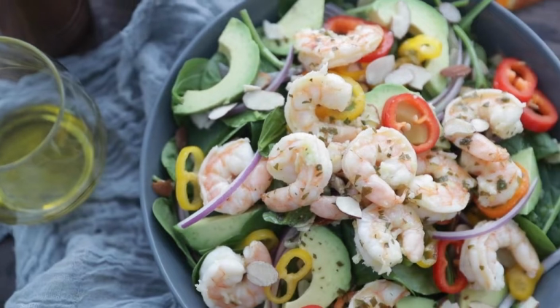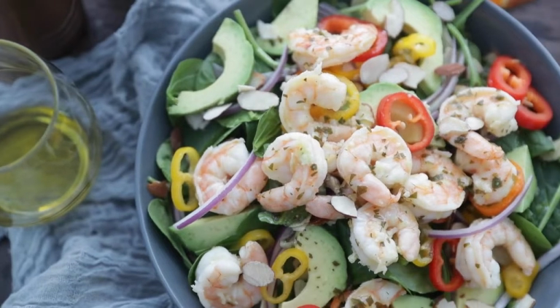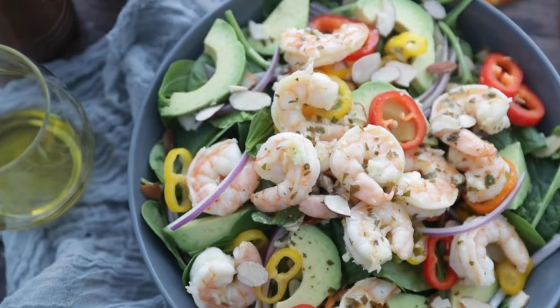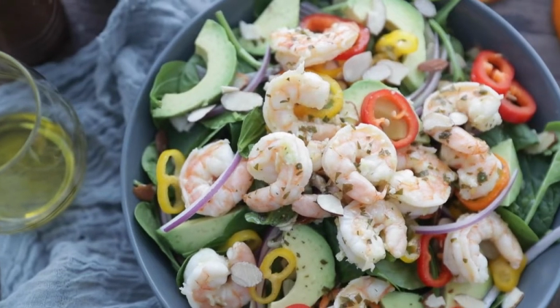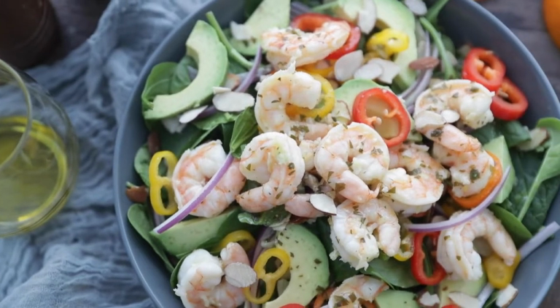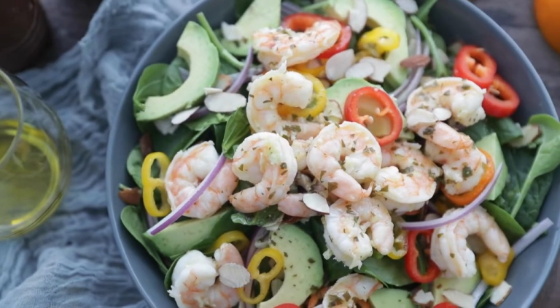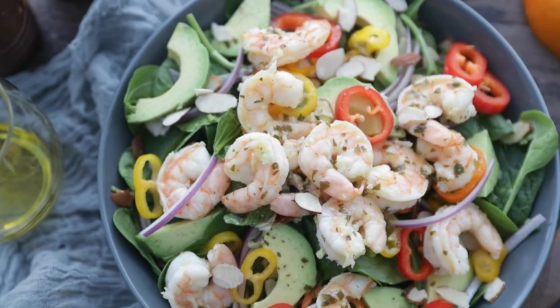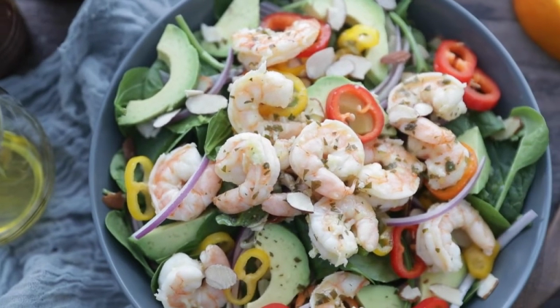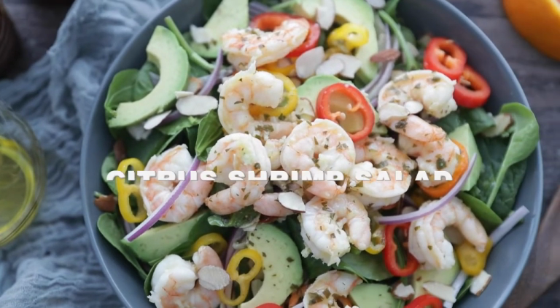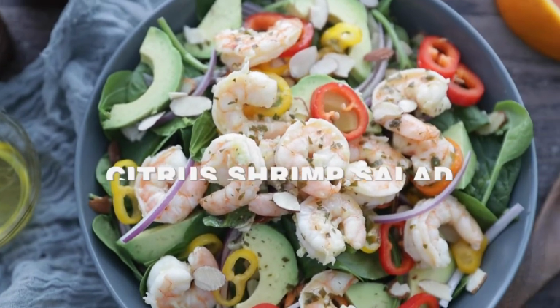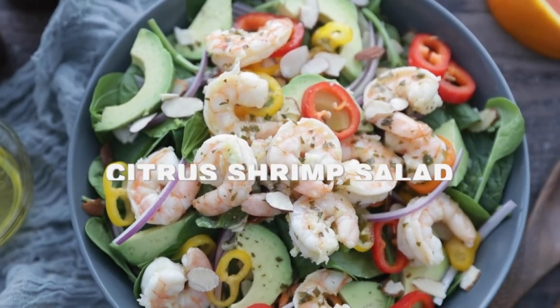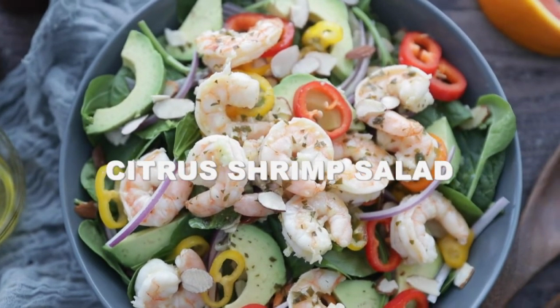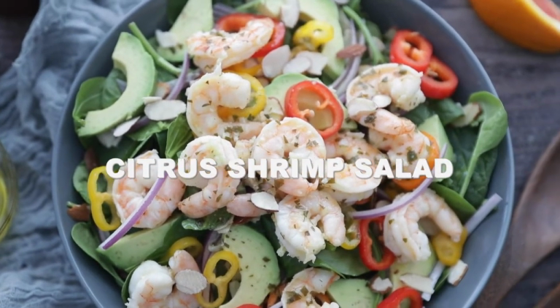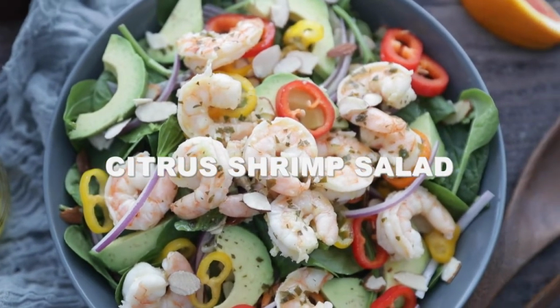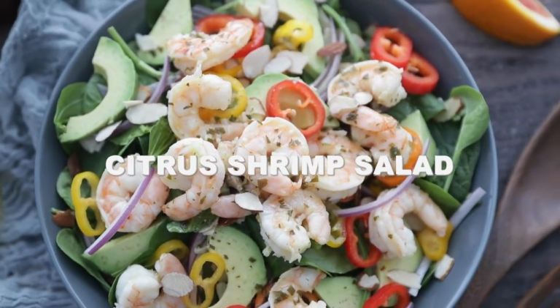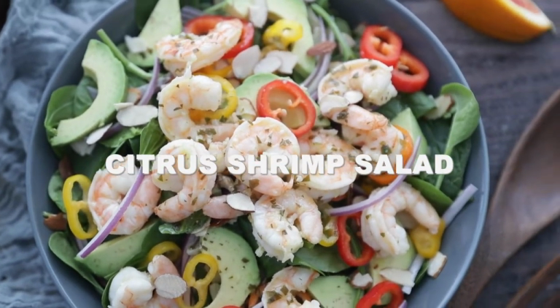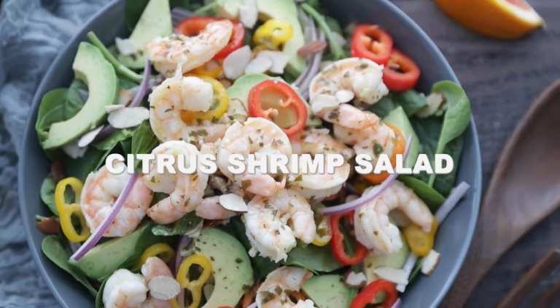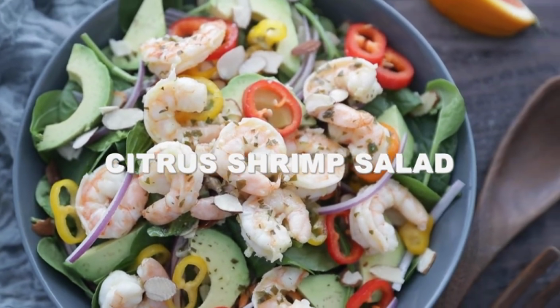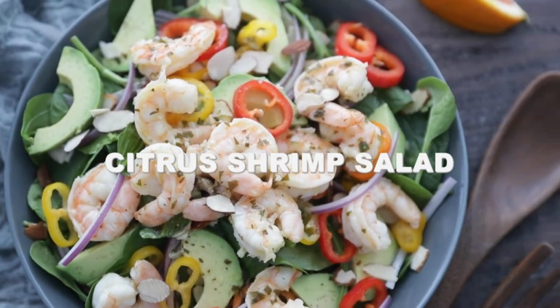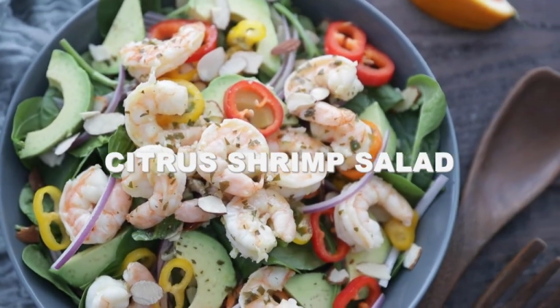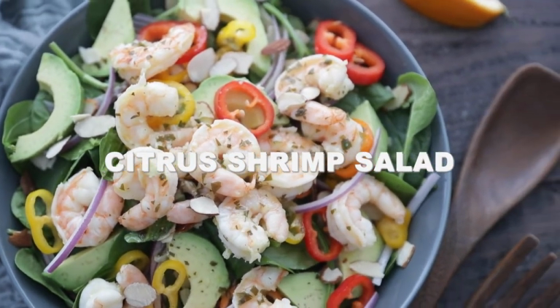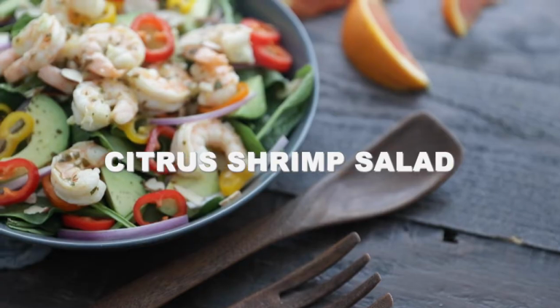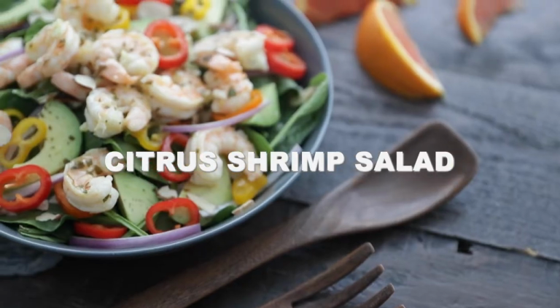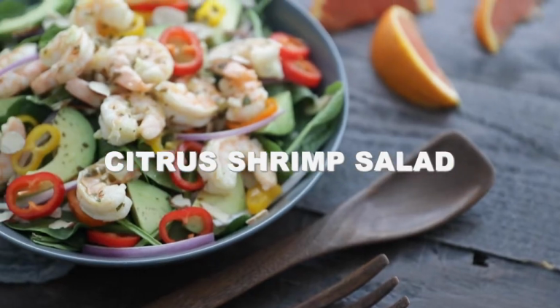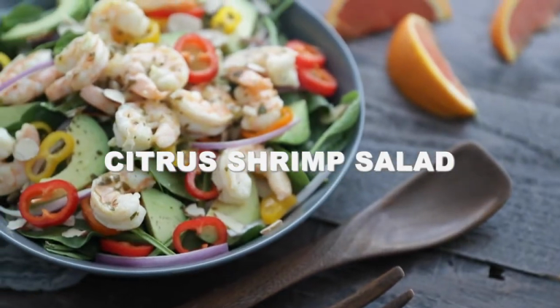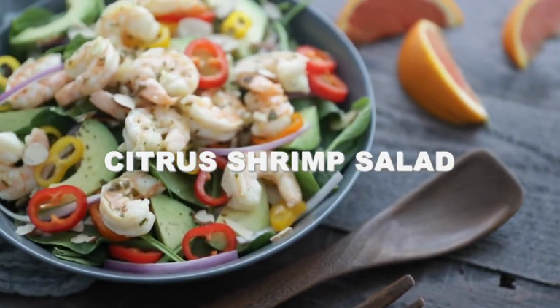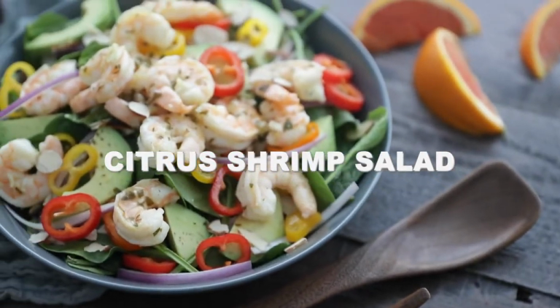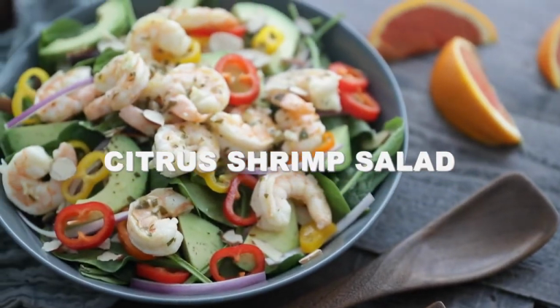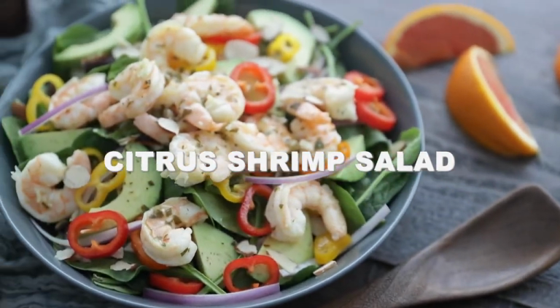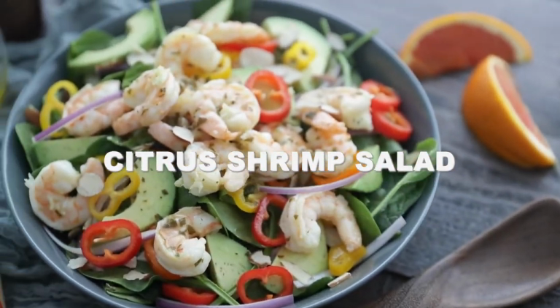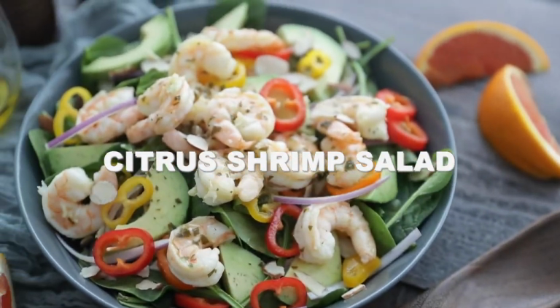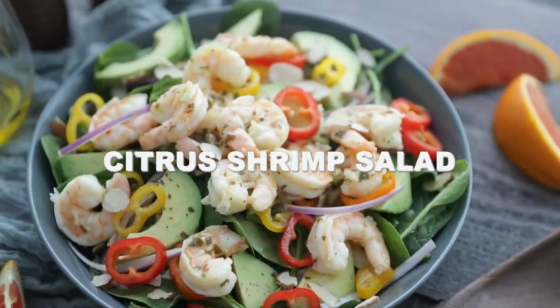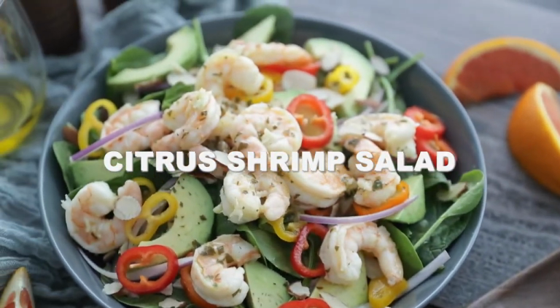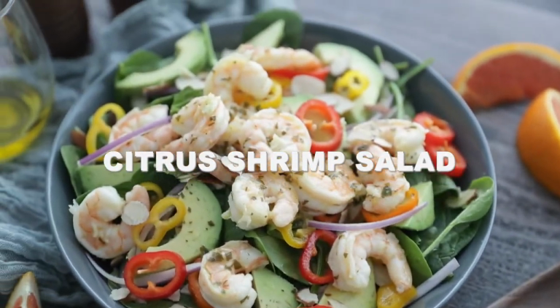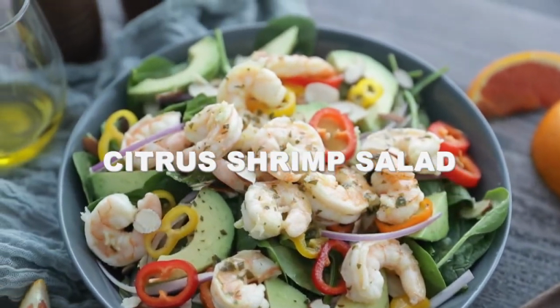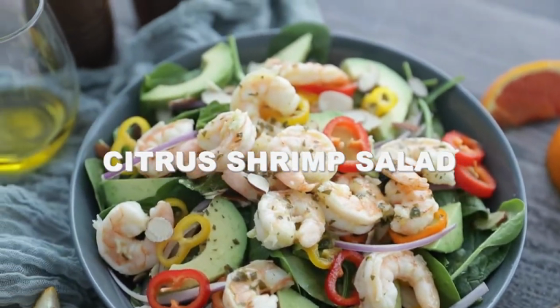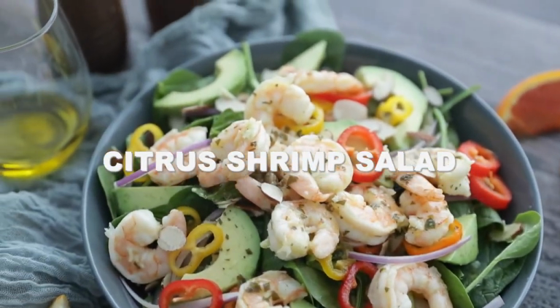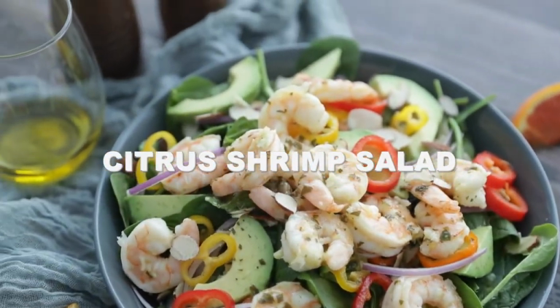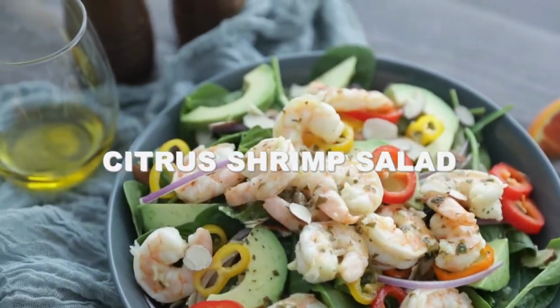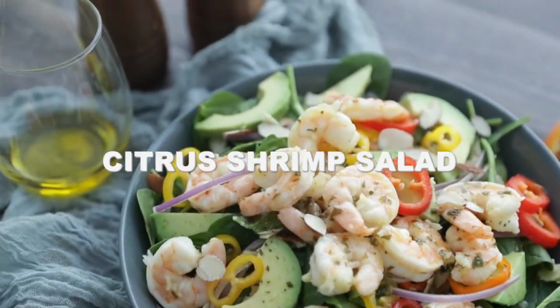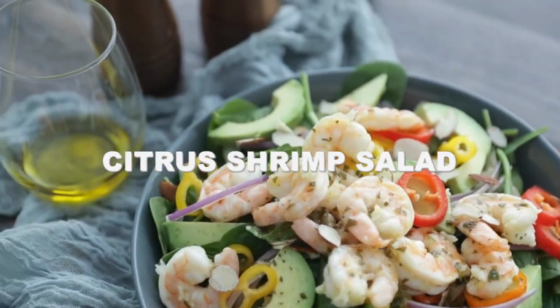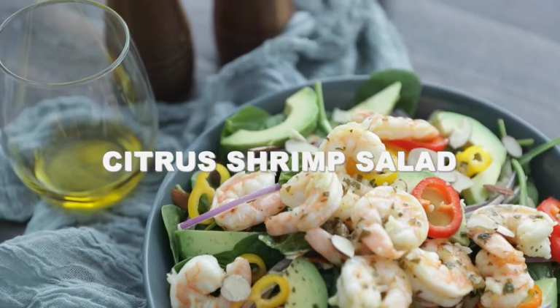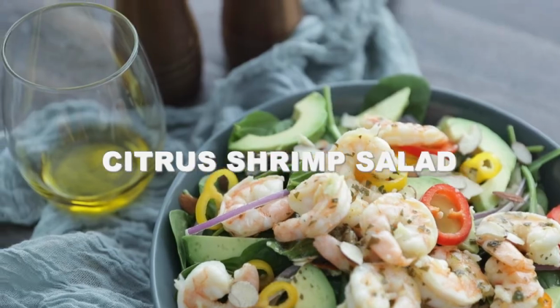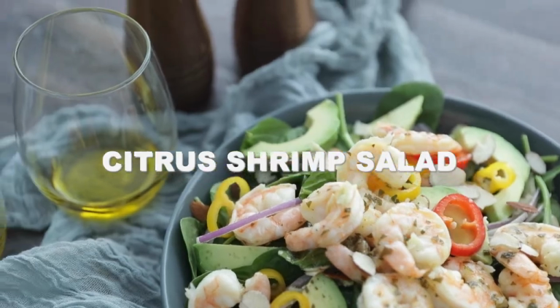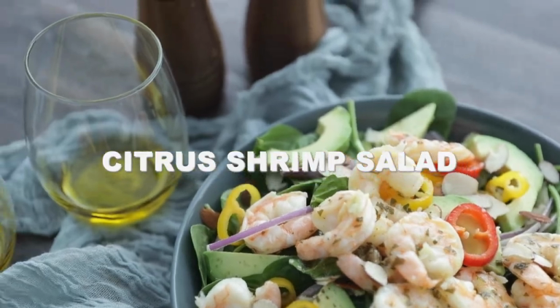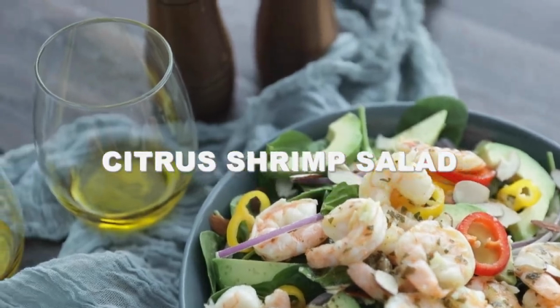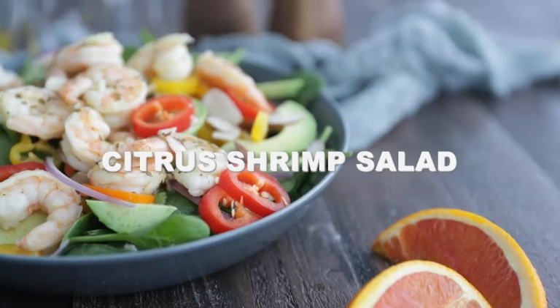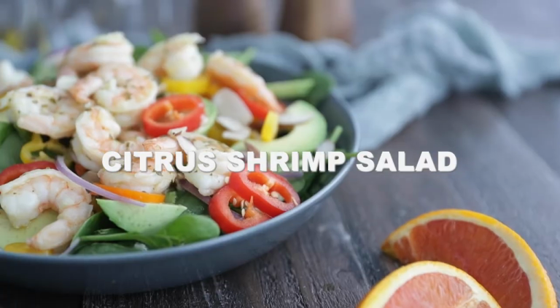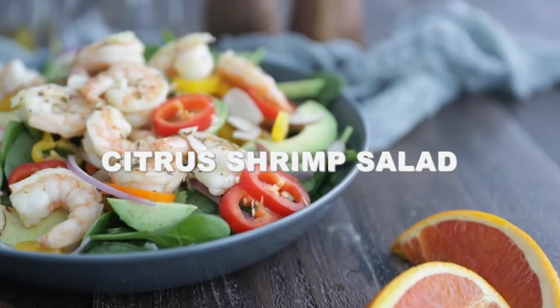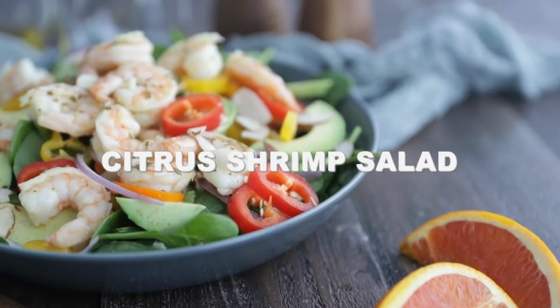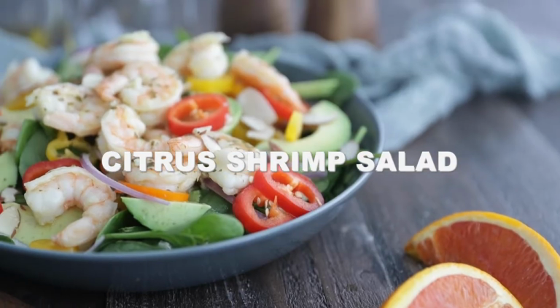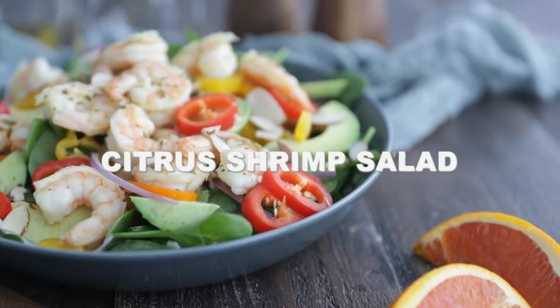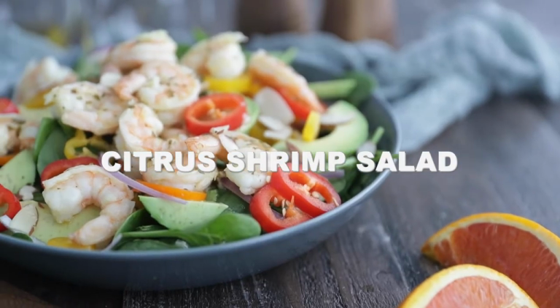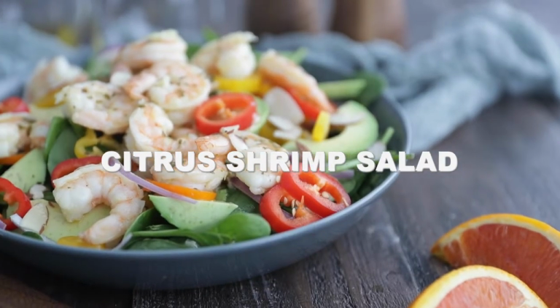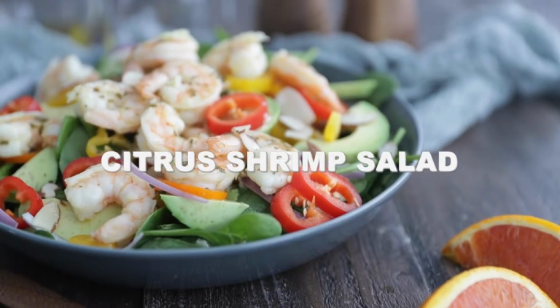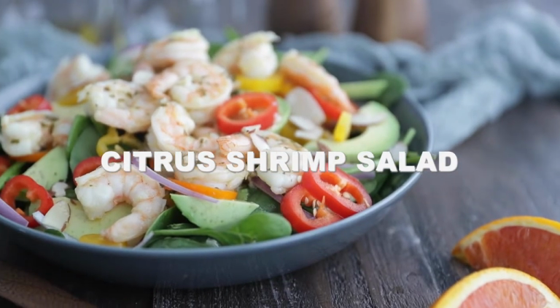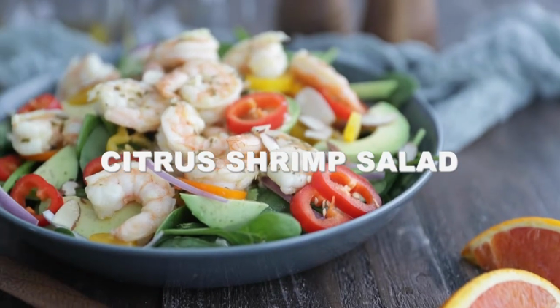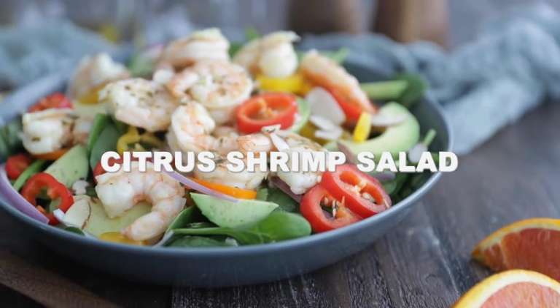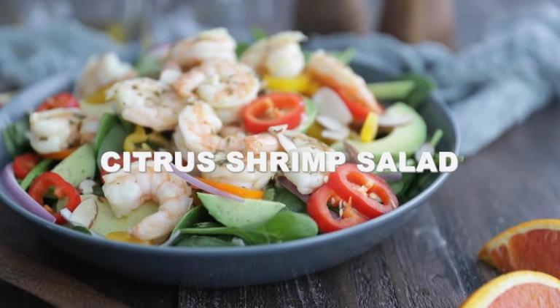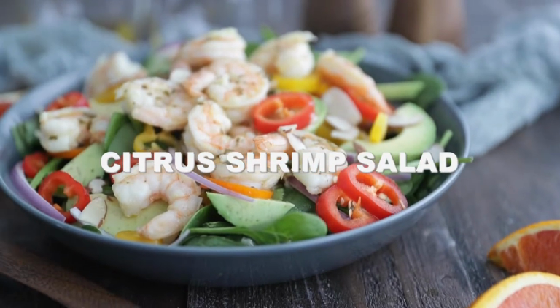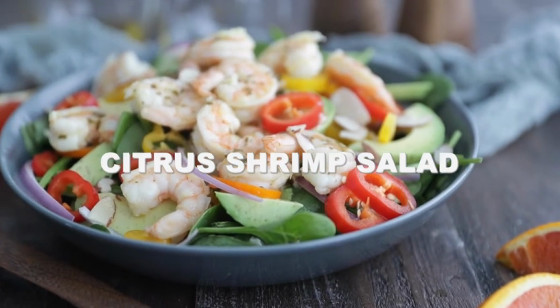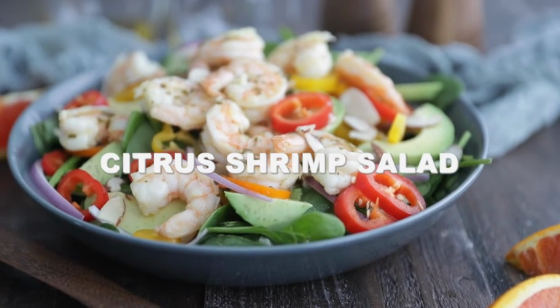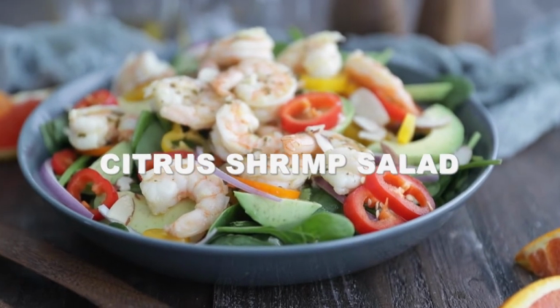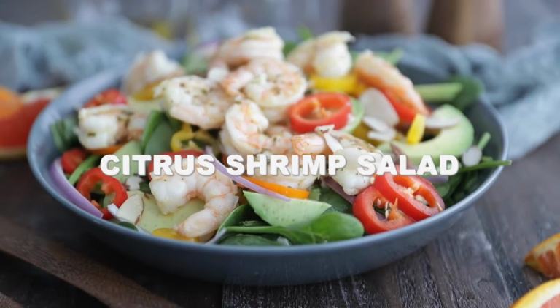Hey, thanks for stopping by. Chef Billy Parisi here with Heinen's, and today I'm gonna show you how to make a tasty citrus shrimp baby spinach salad.